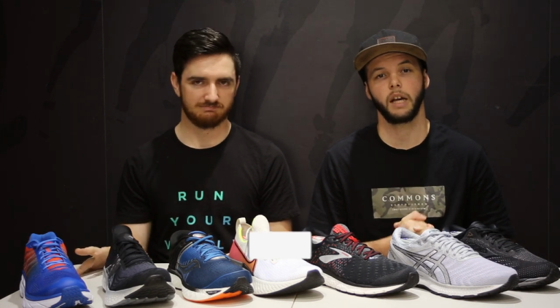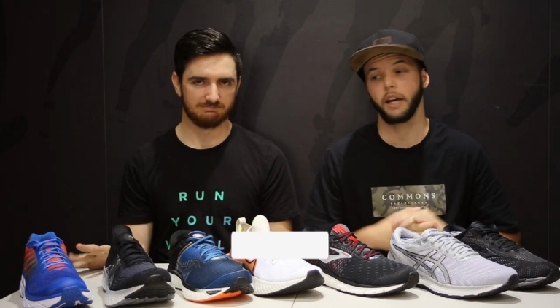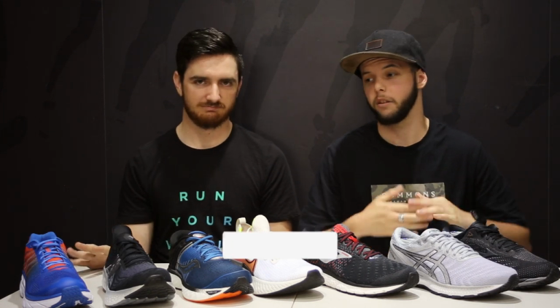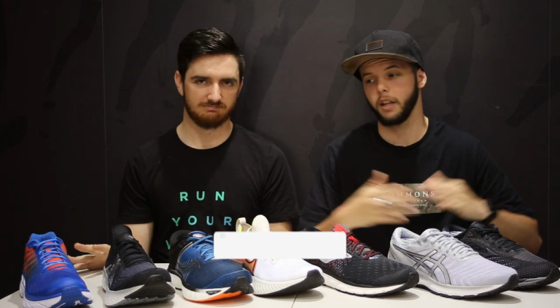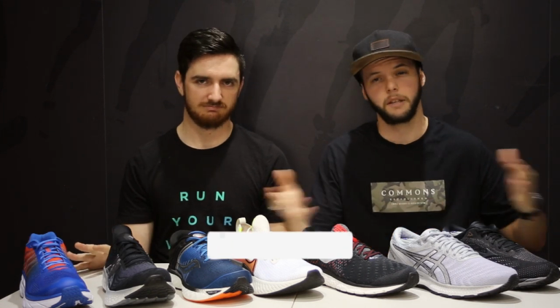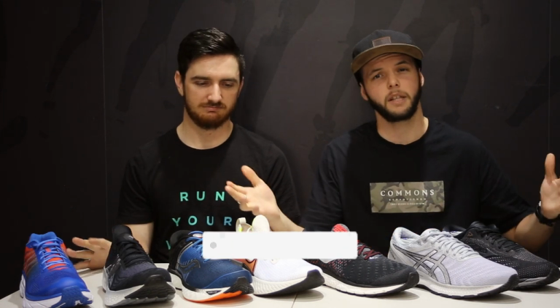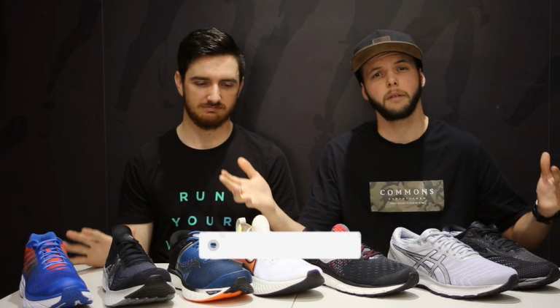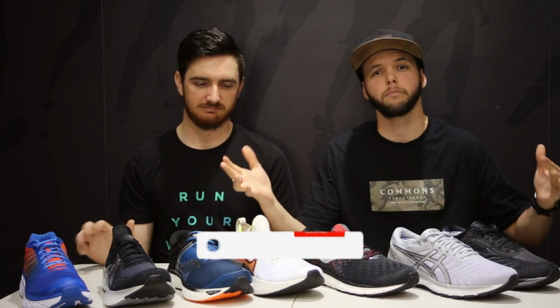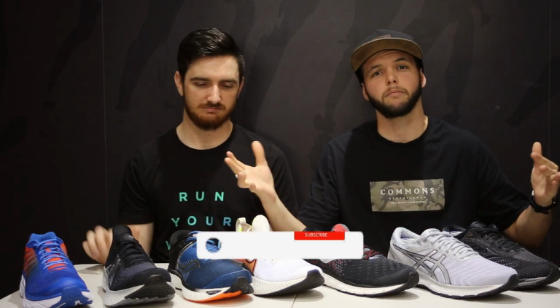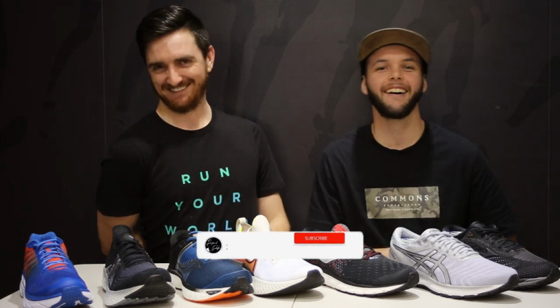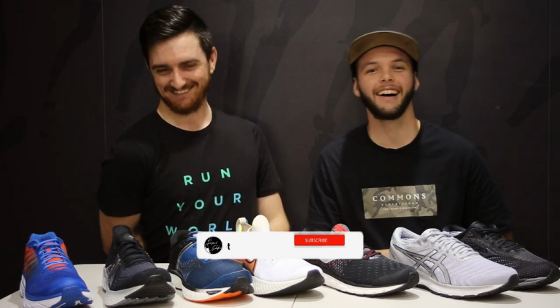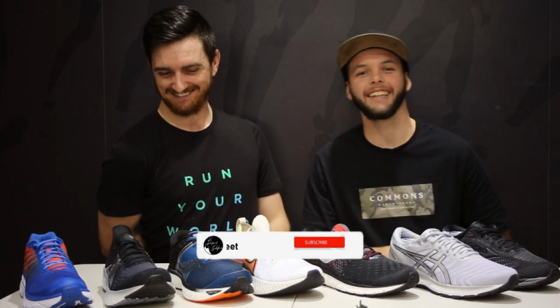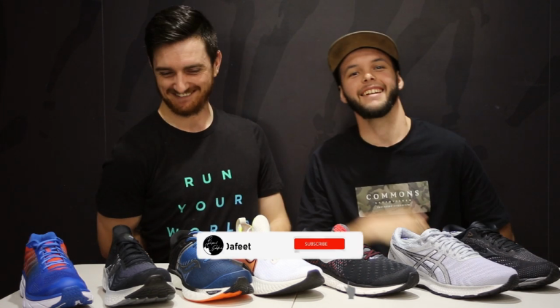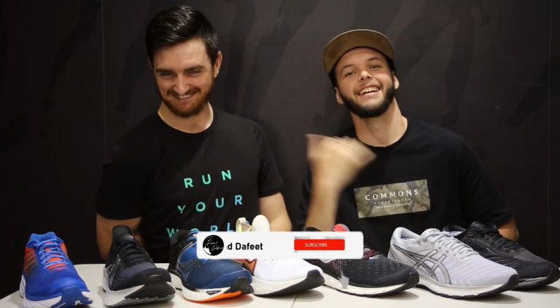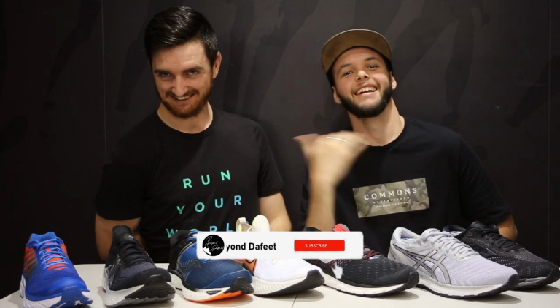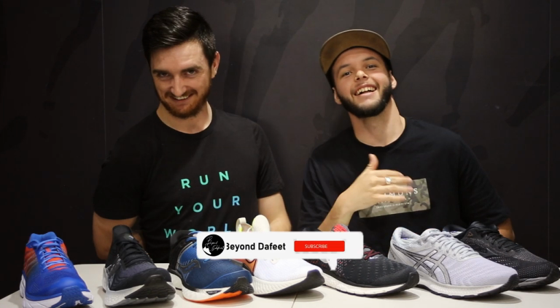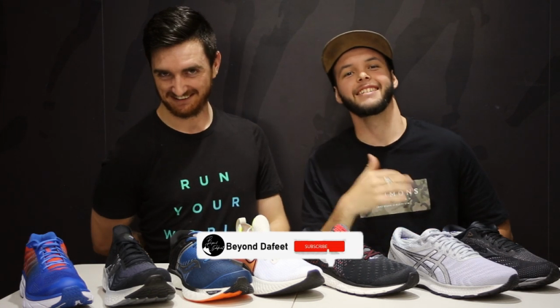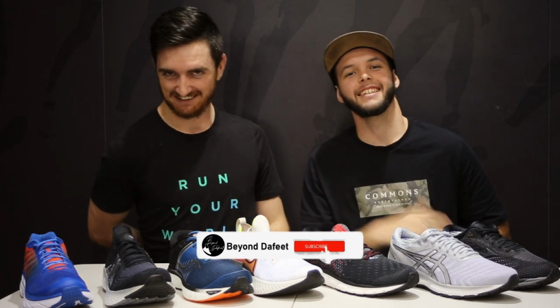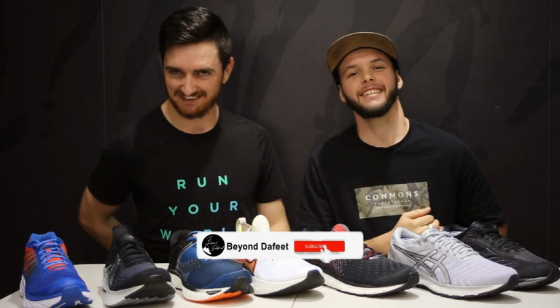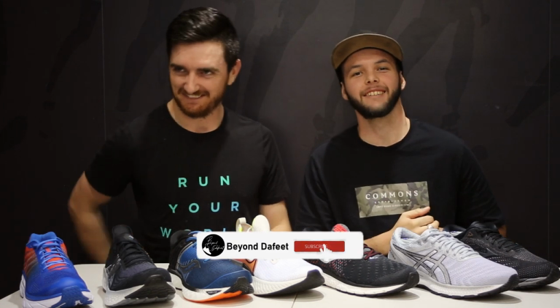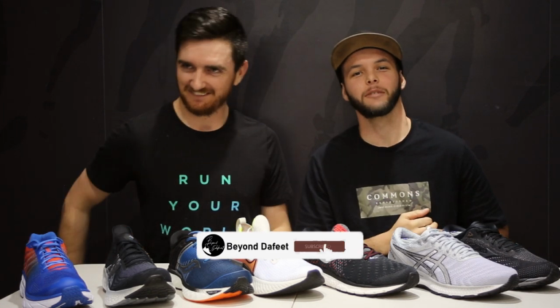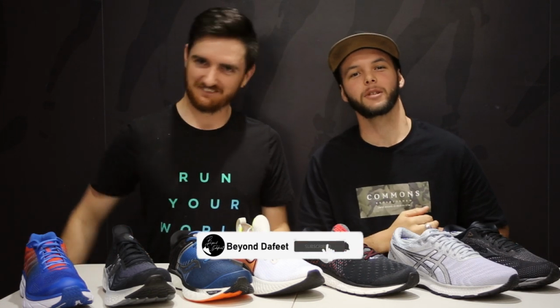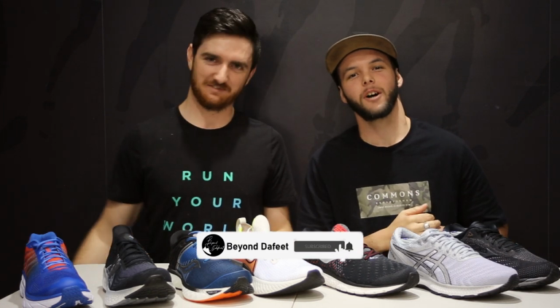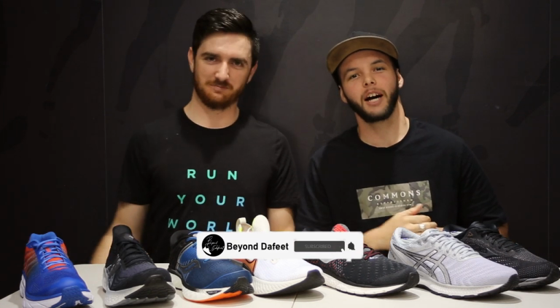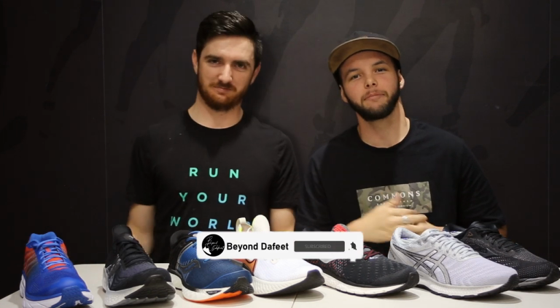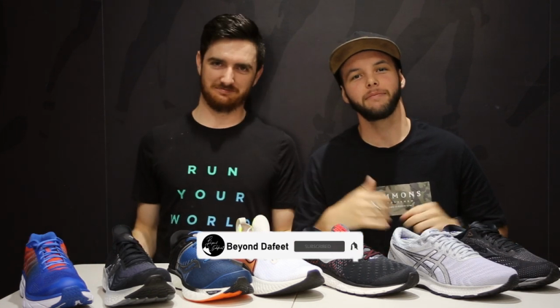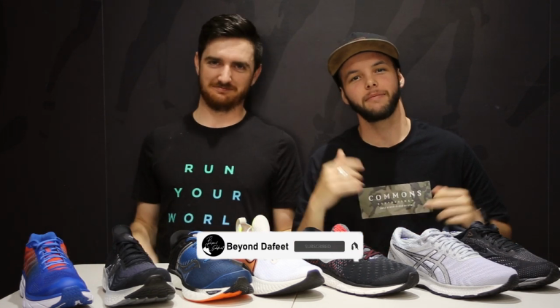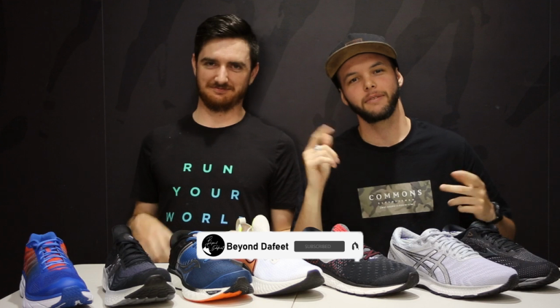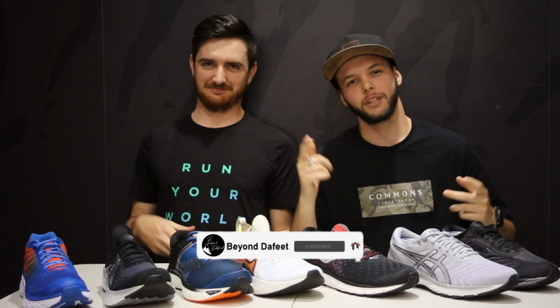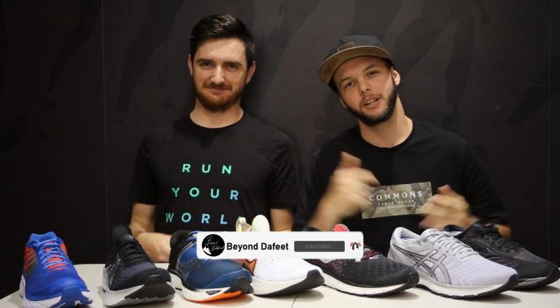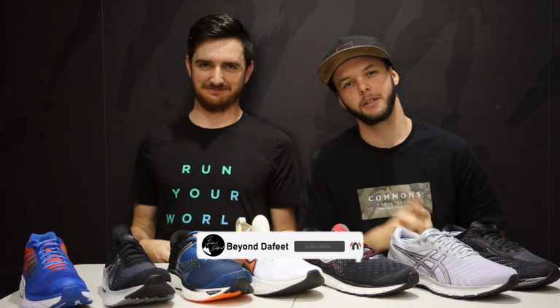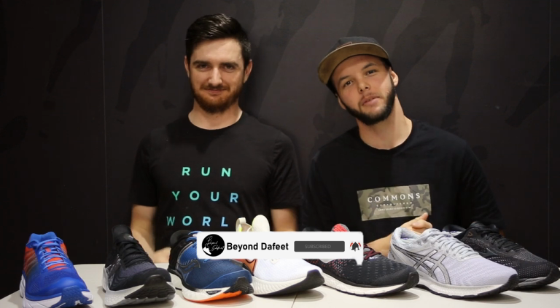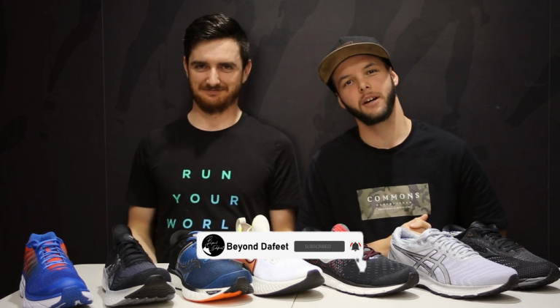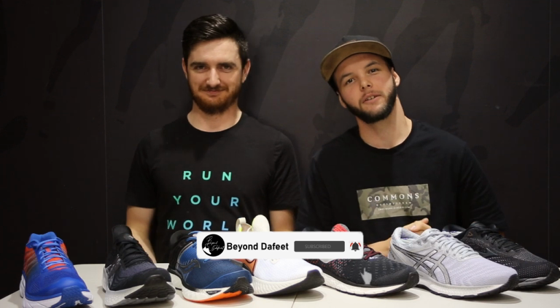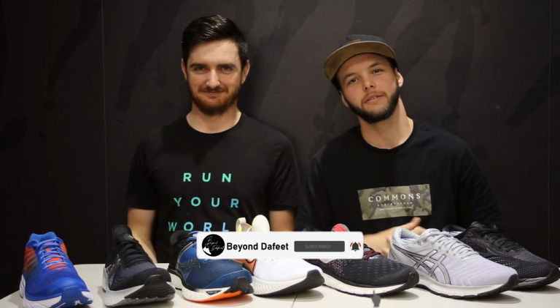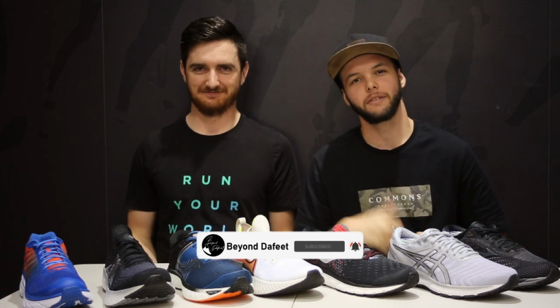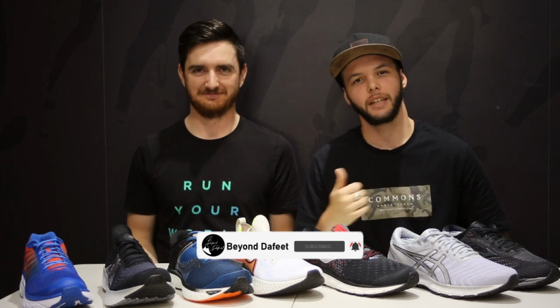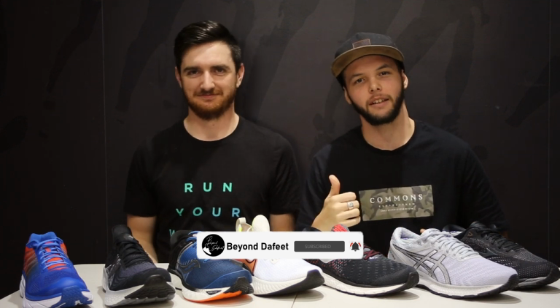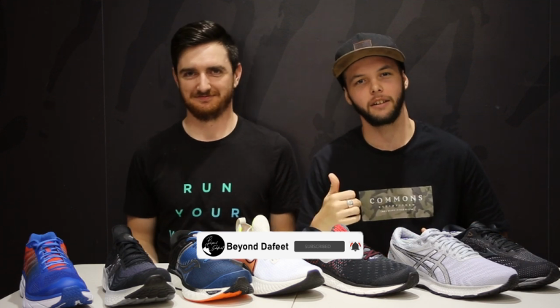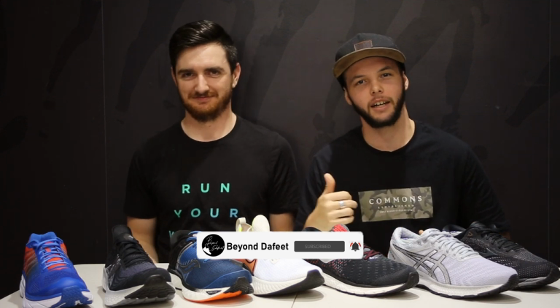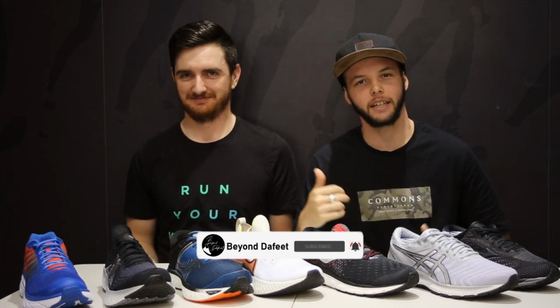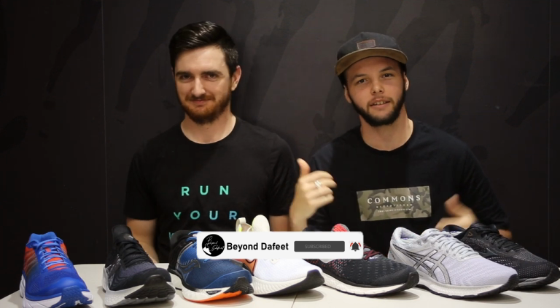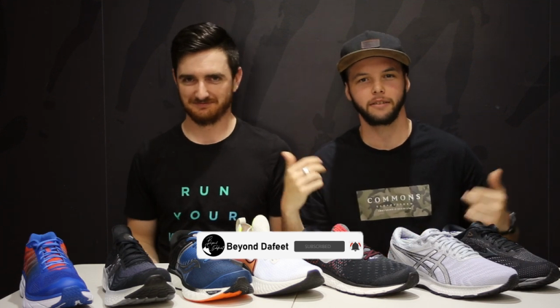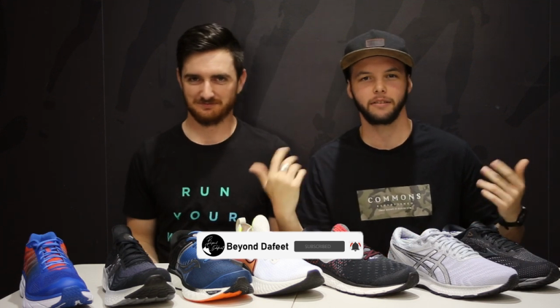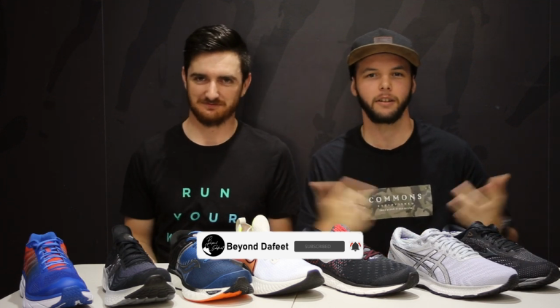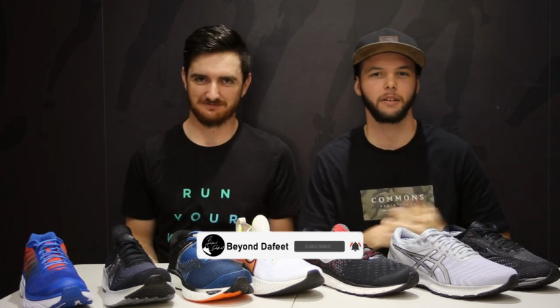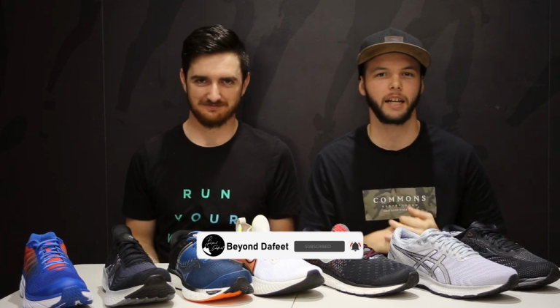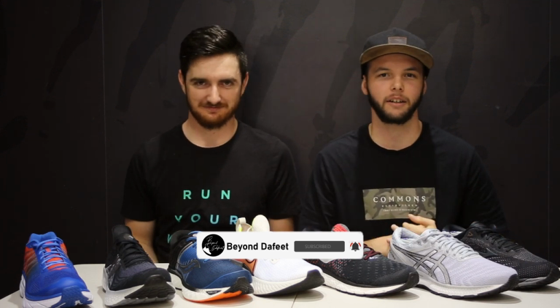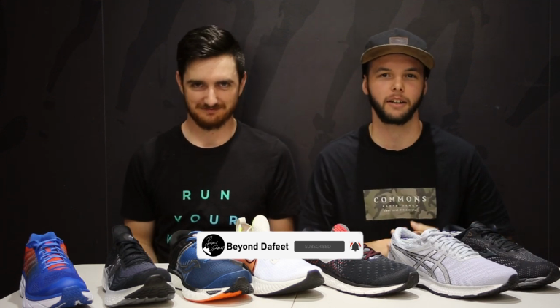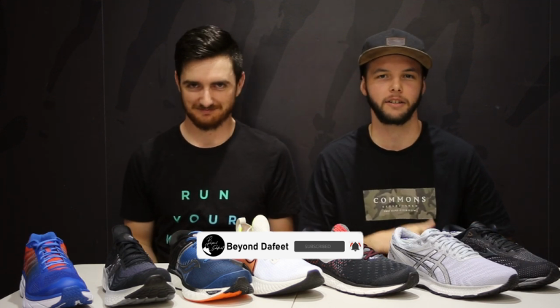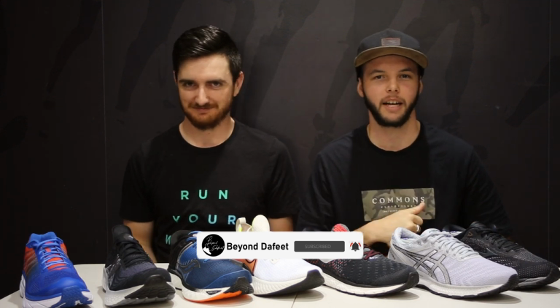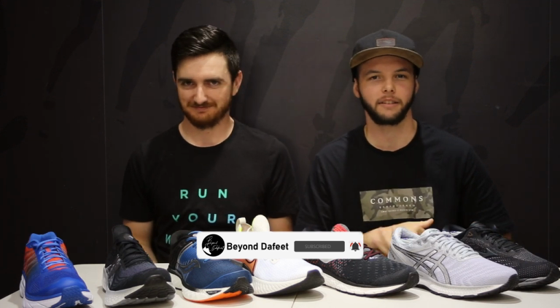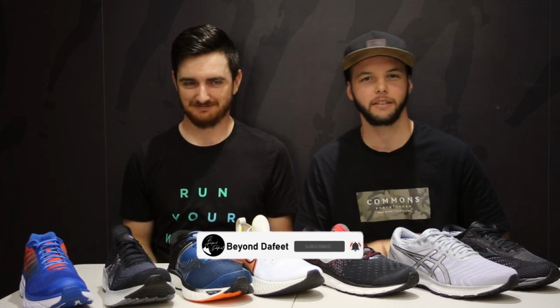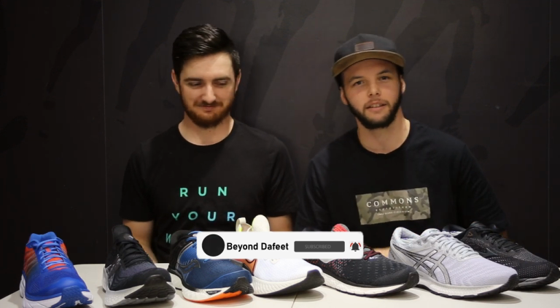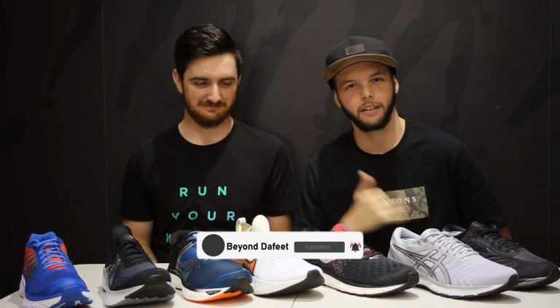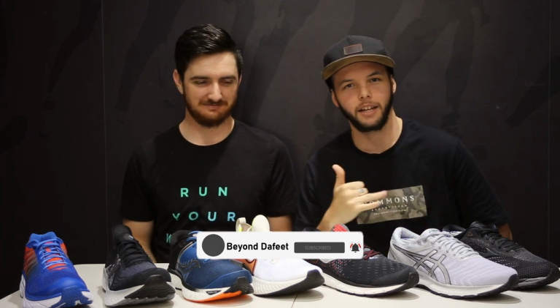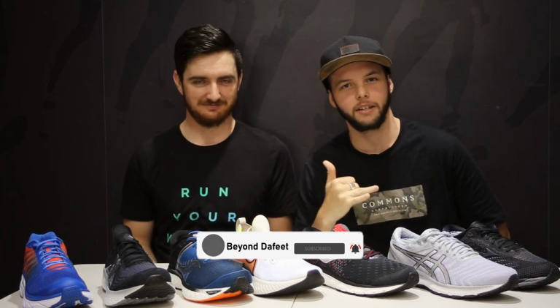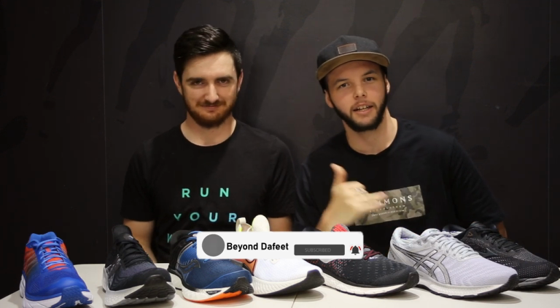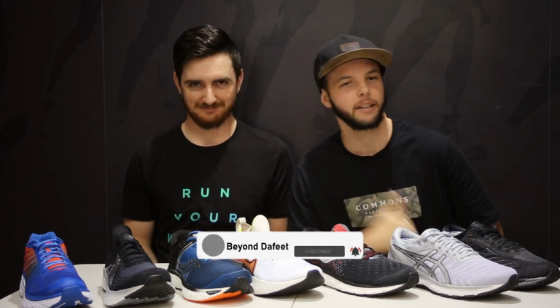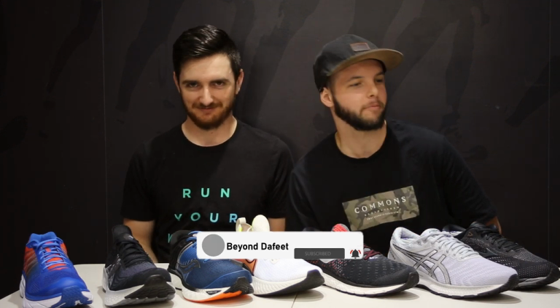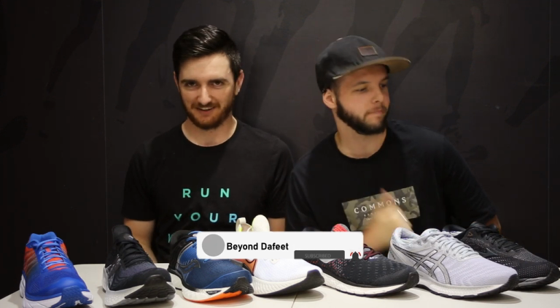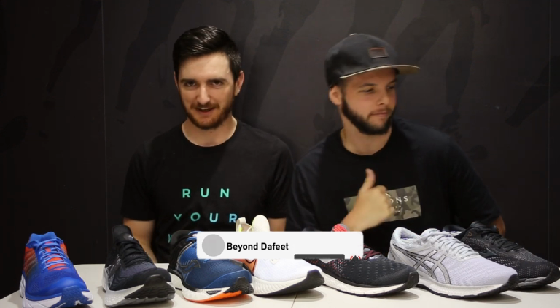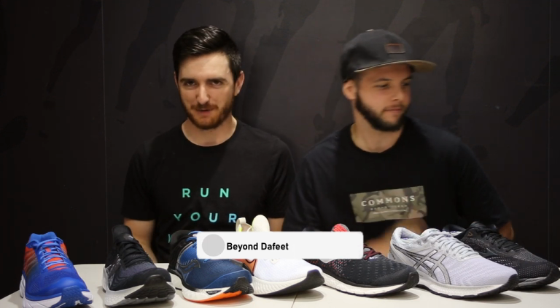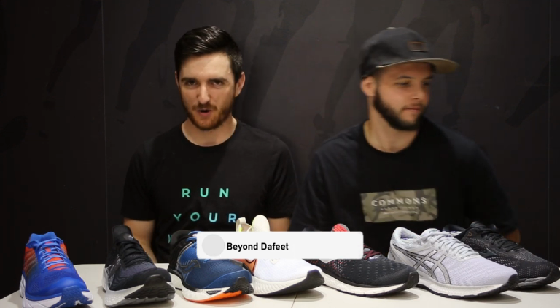And these are them. Alright, that's it — subscribe, turn on the bell, hit like, all that jazz. Catch you later, see you, bye.